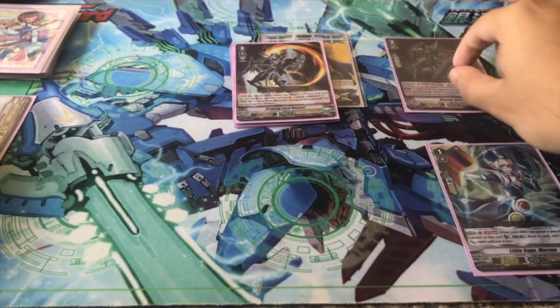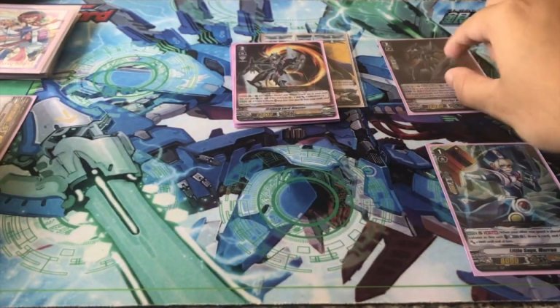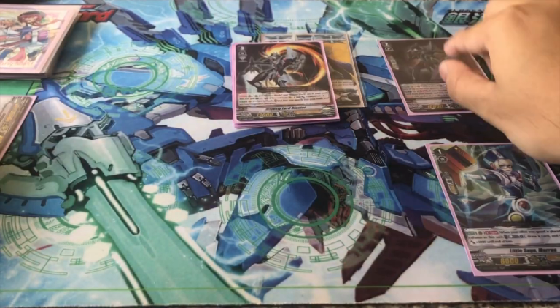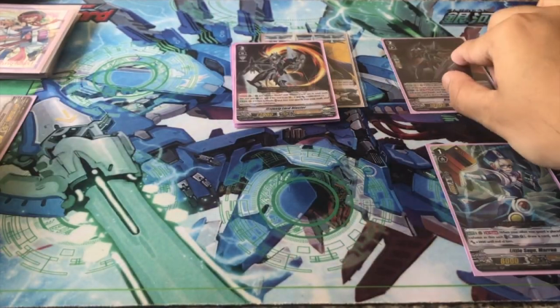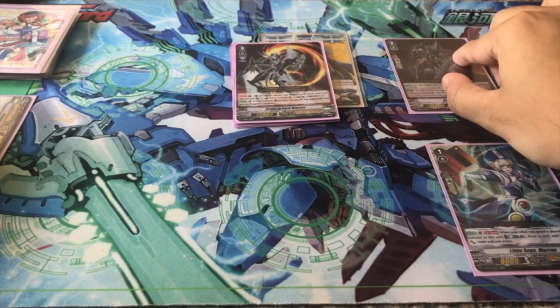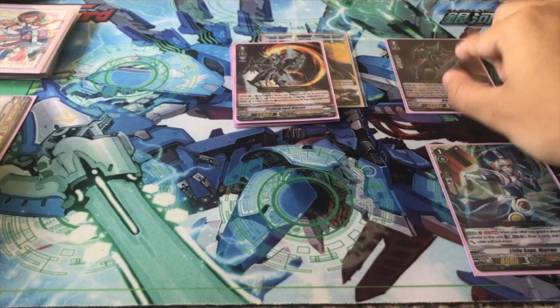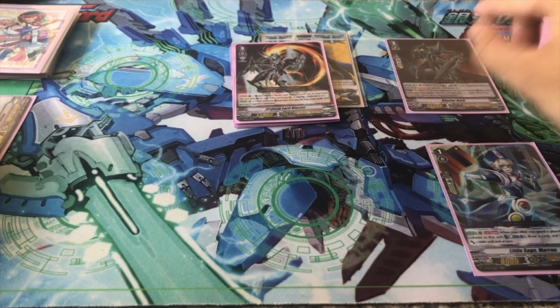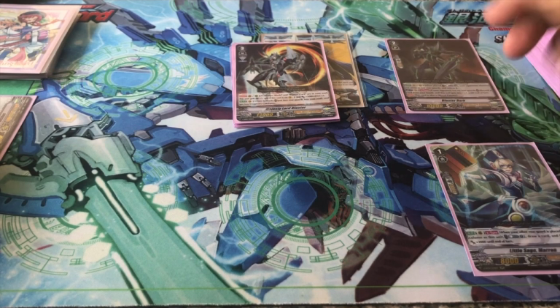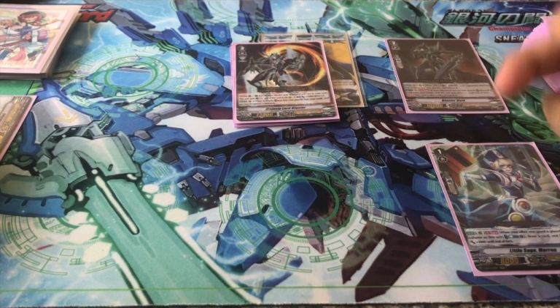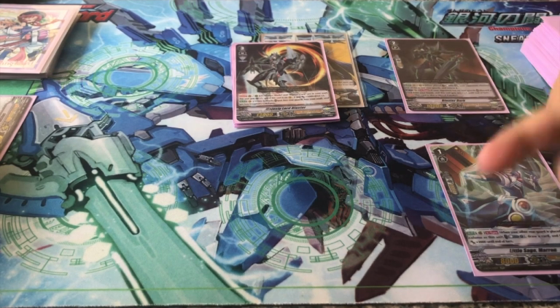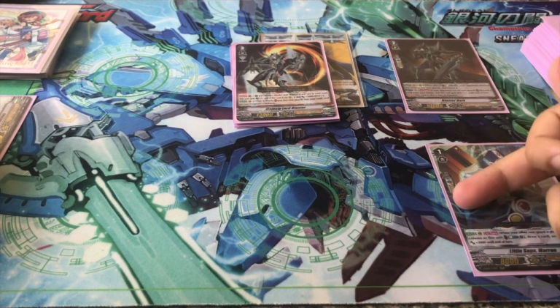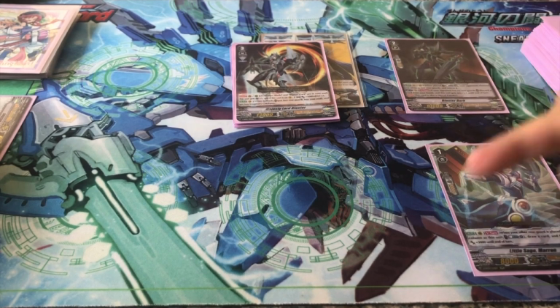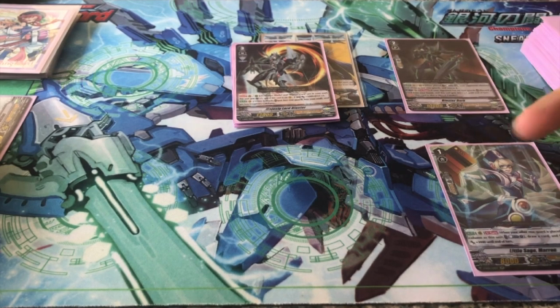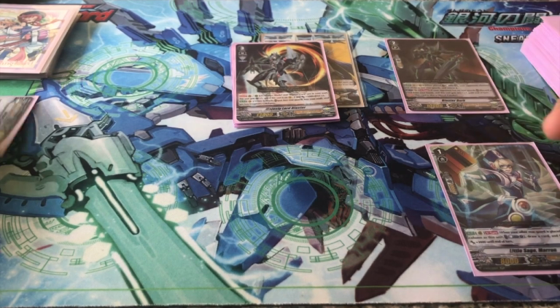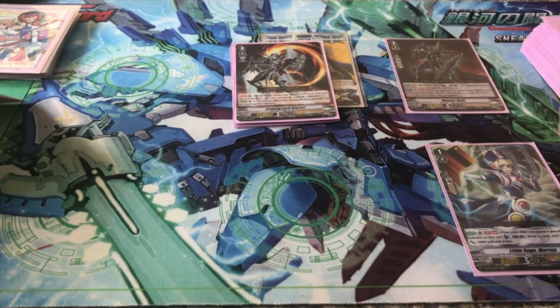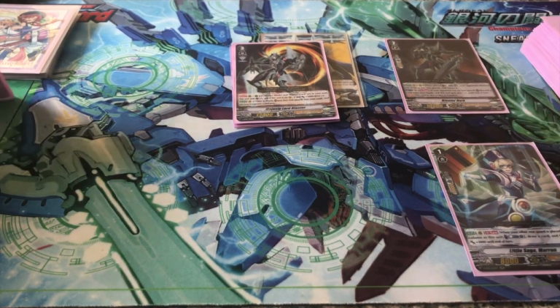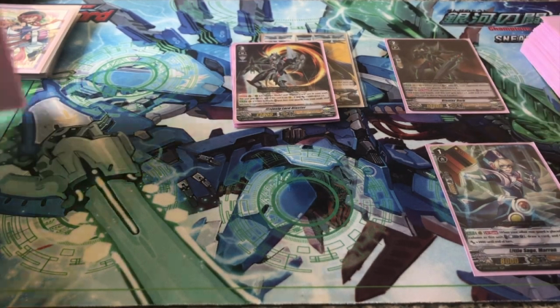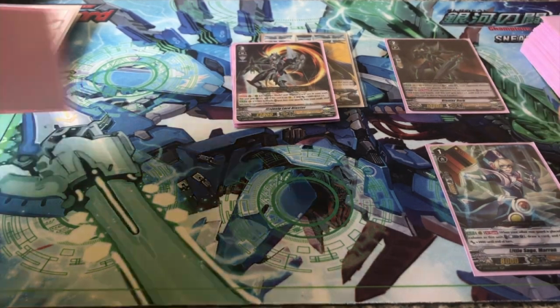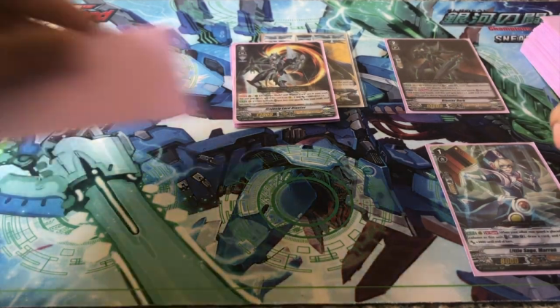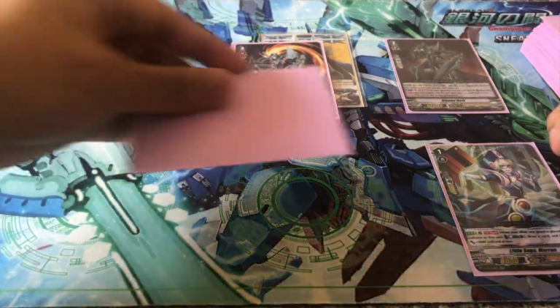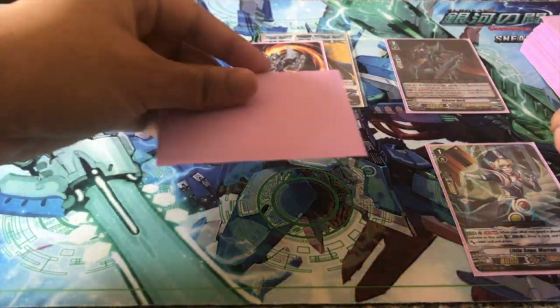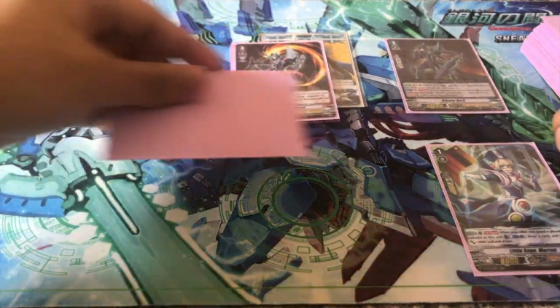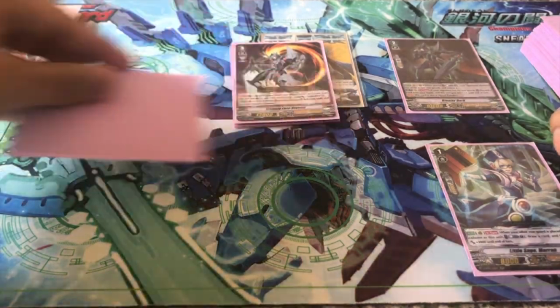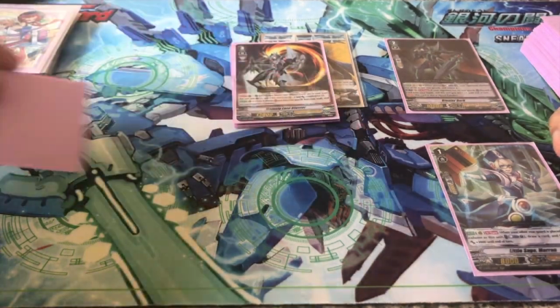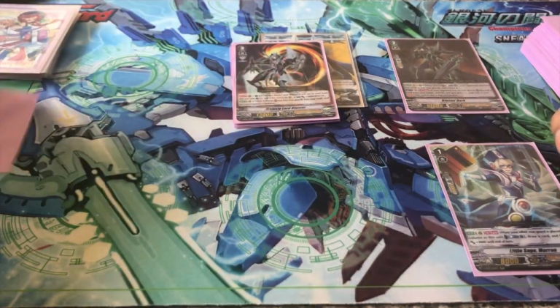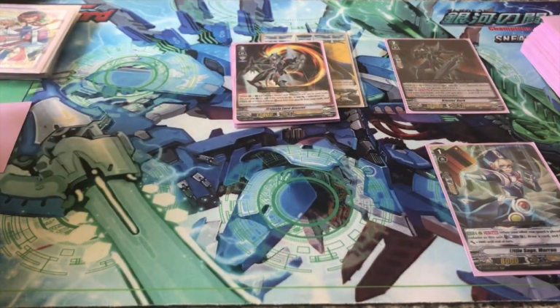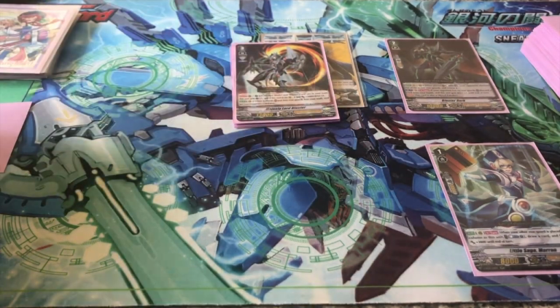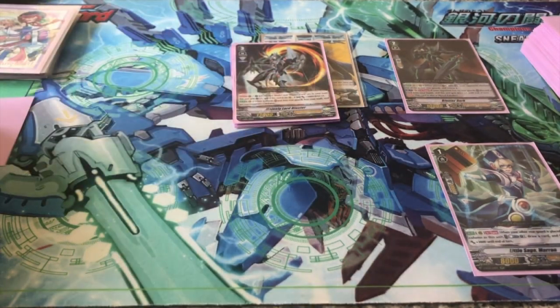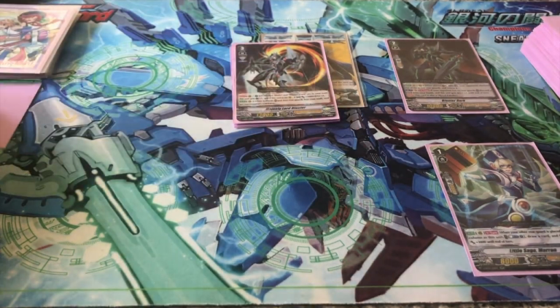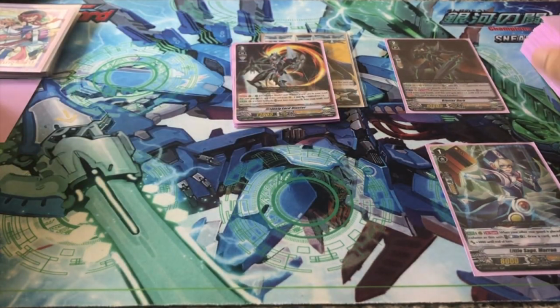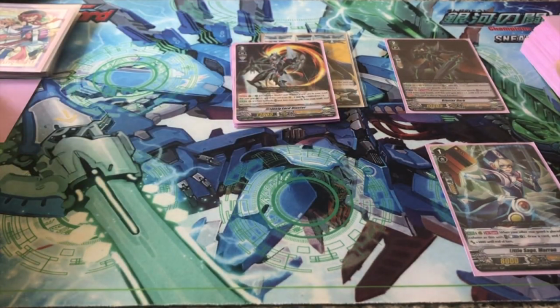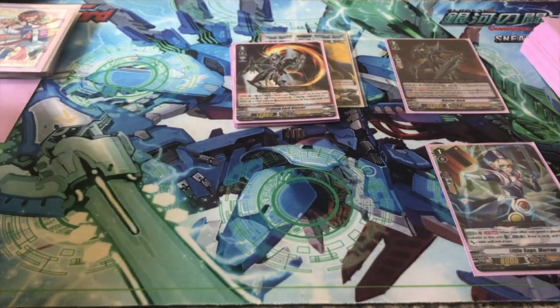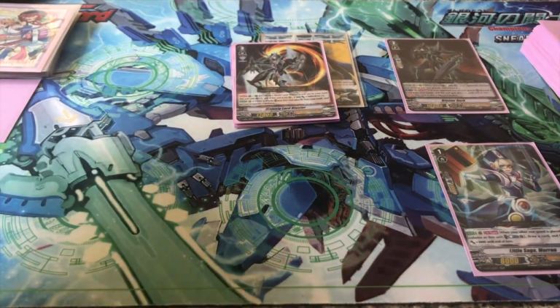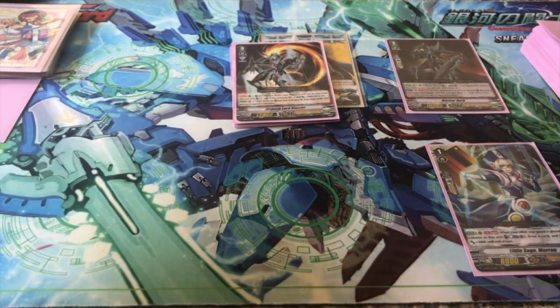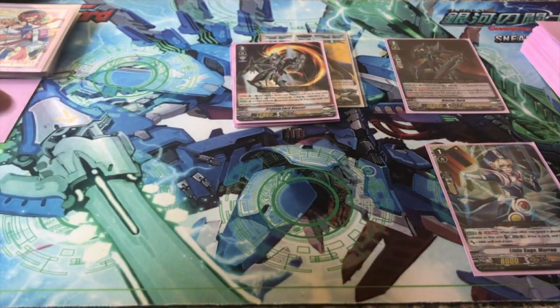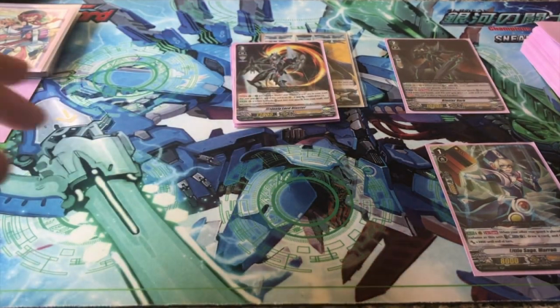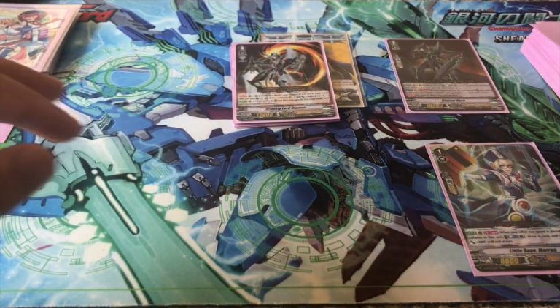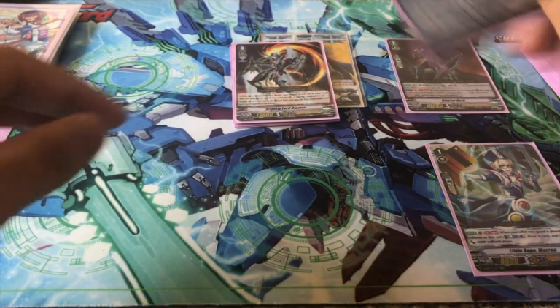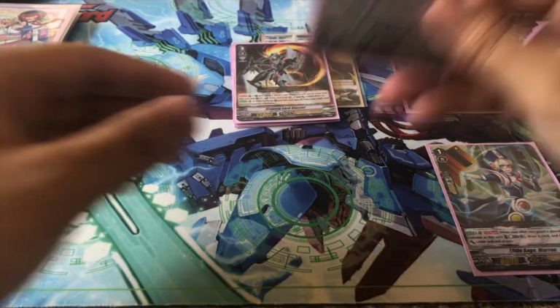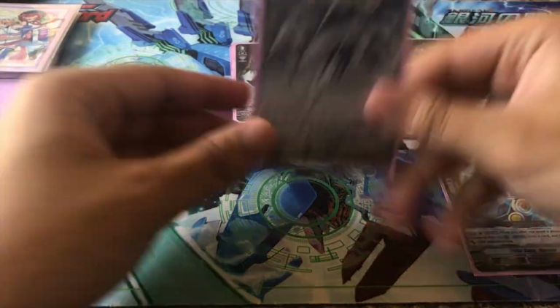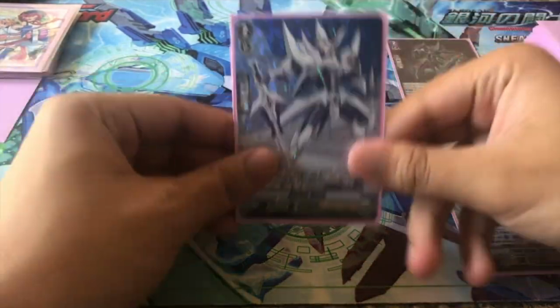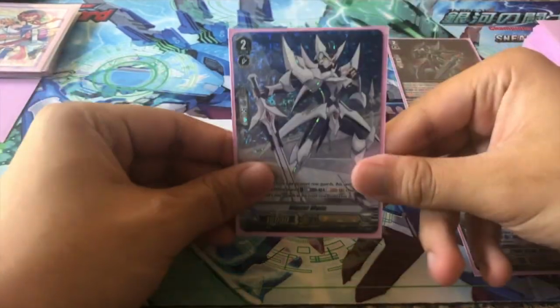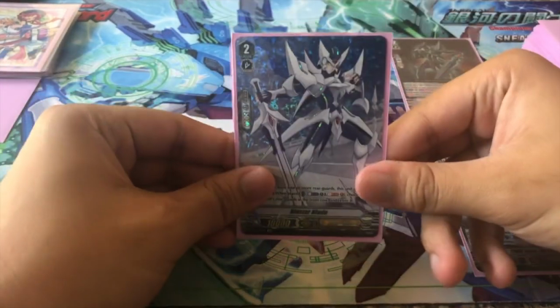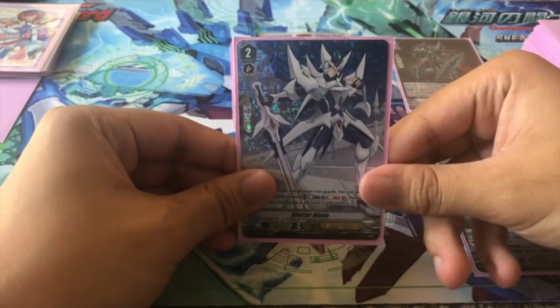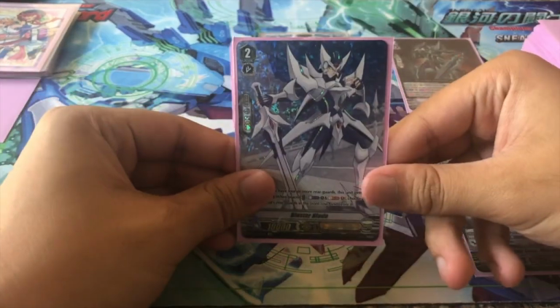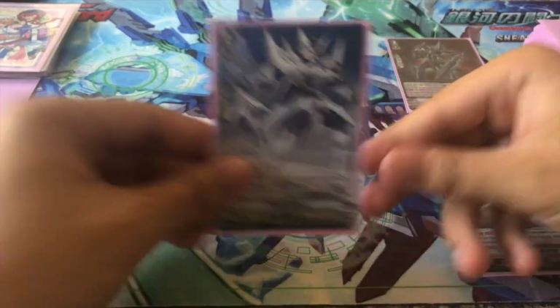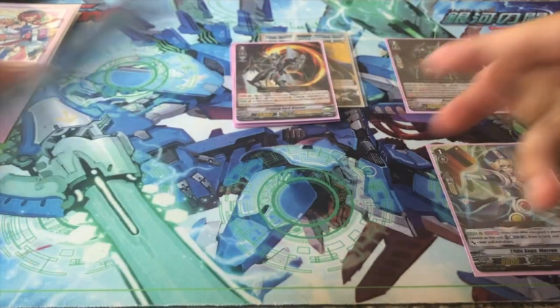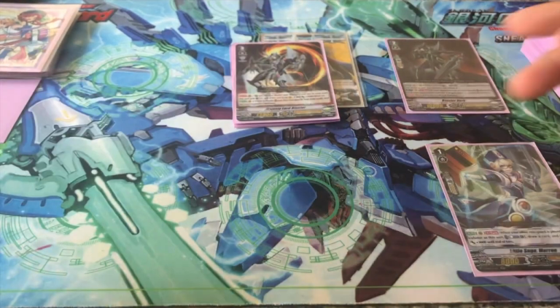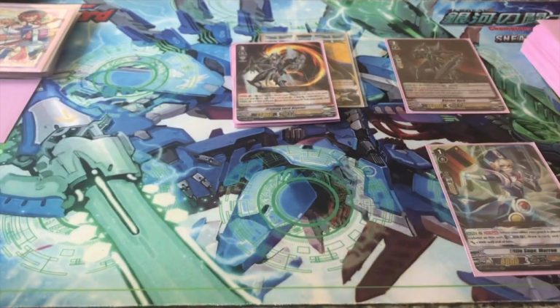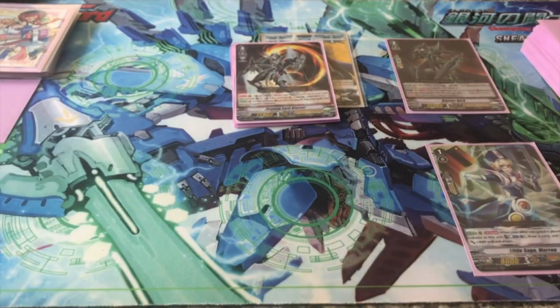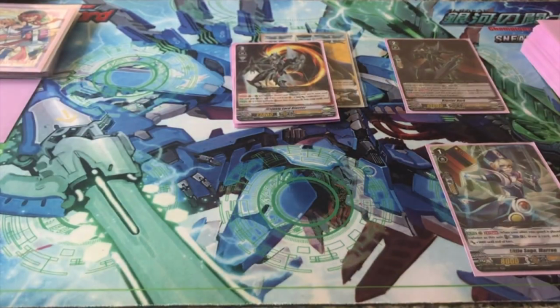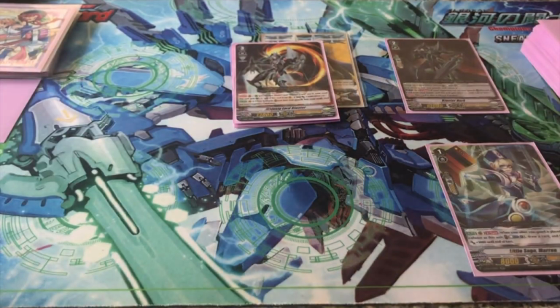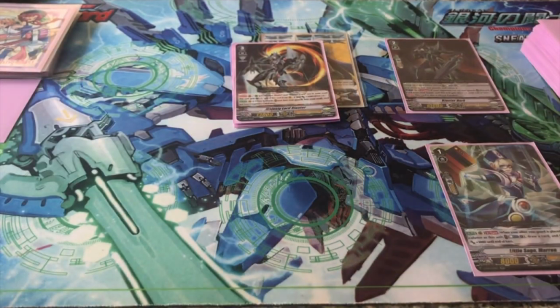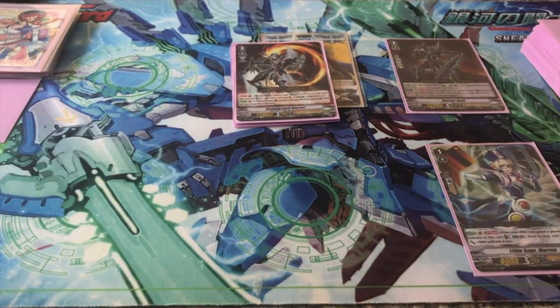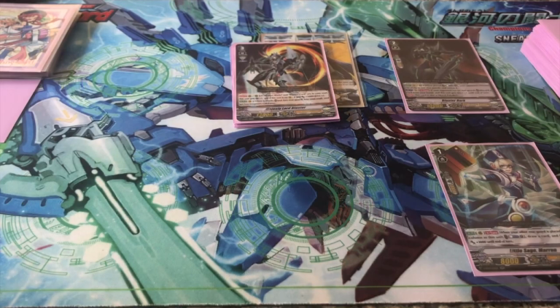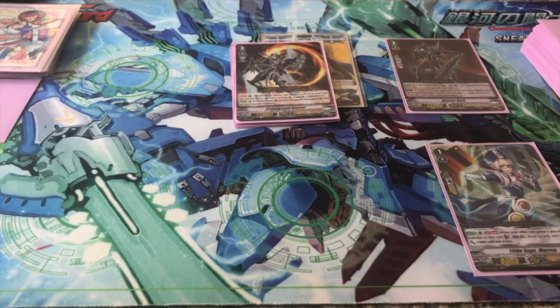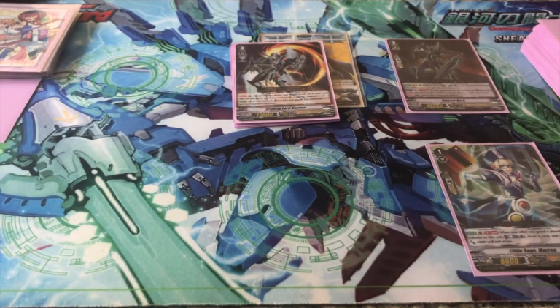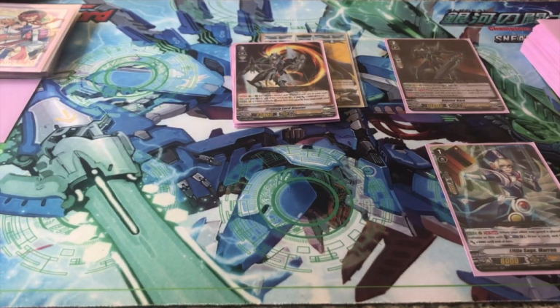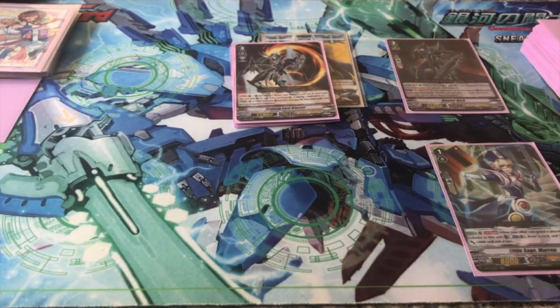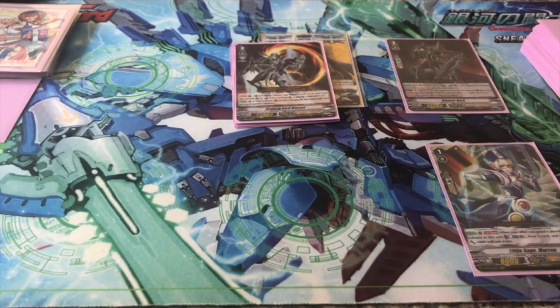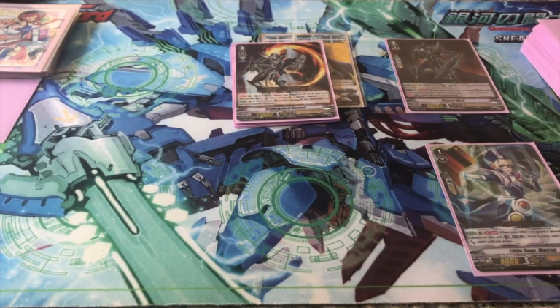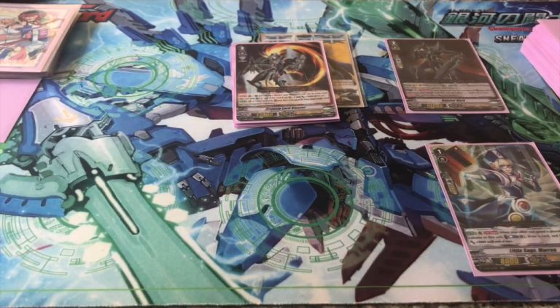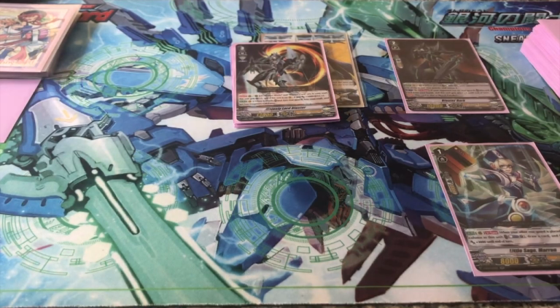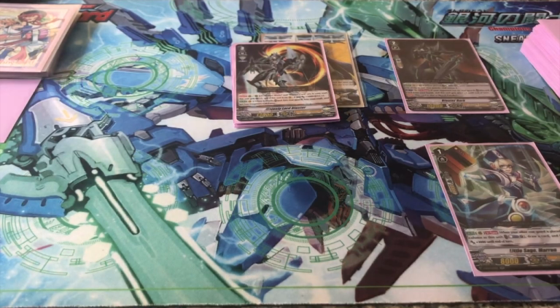And finally, Marin. When another unit is placed in the same column as it, you can counterblast one — it gains plus 3000 power and you draw a card.